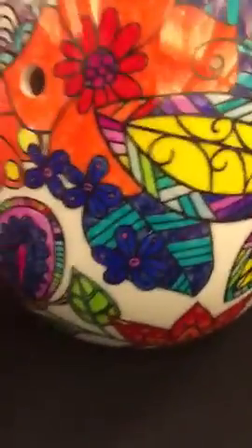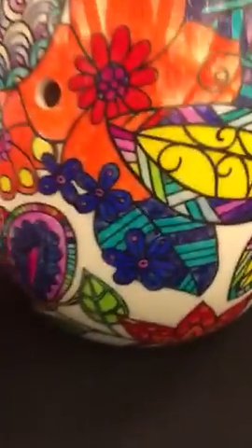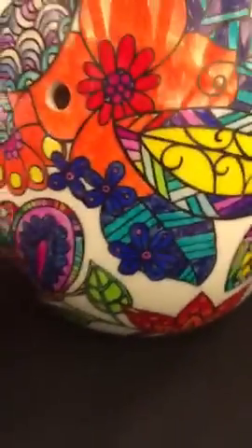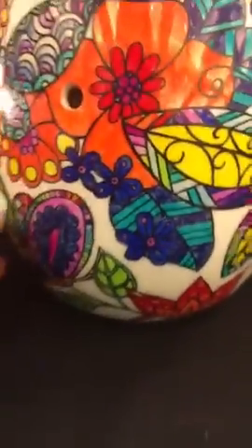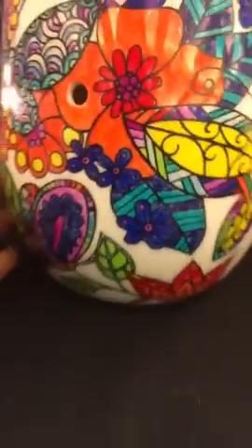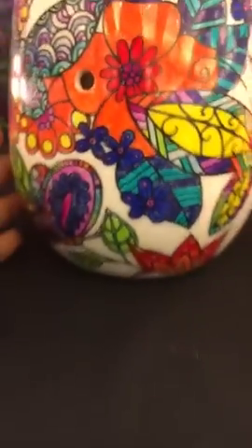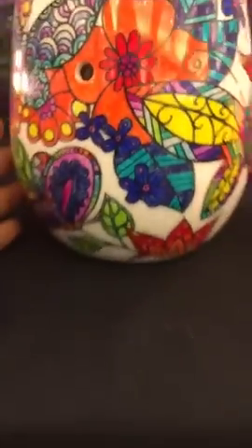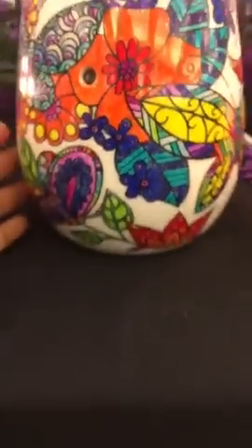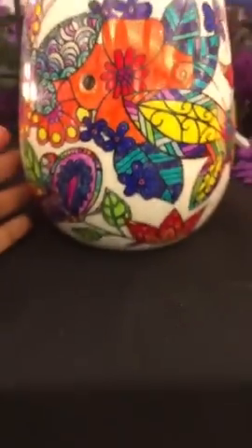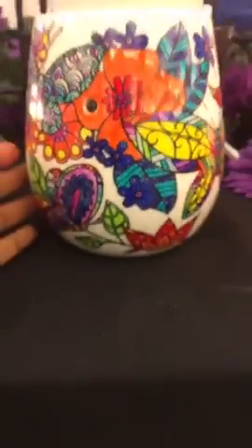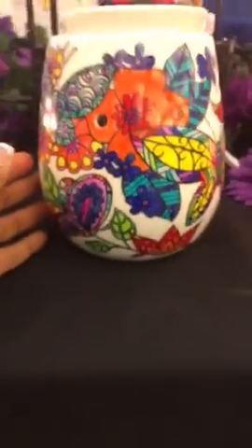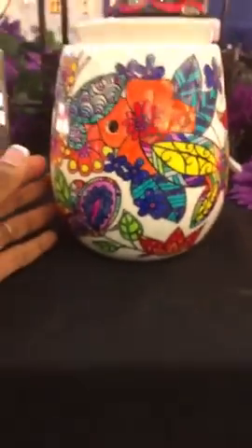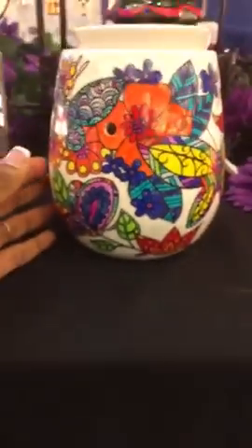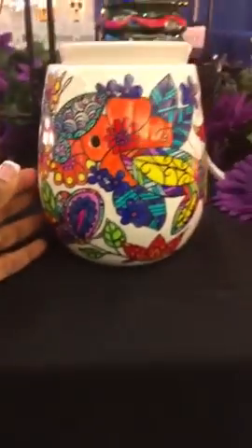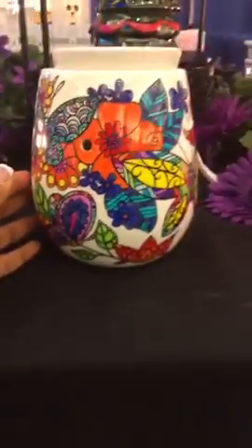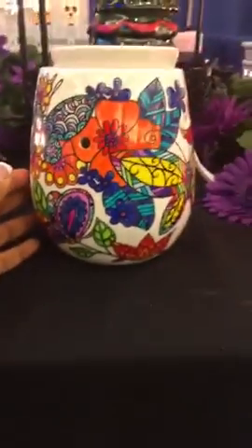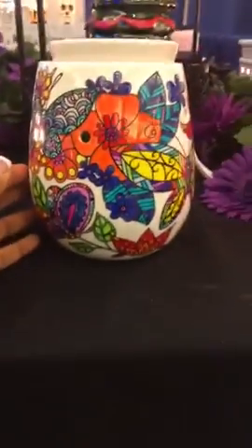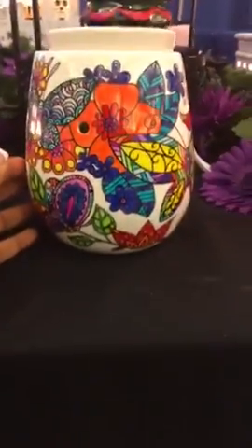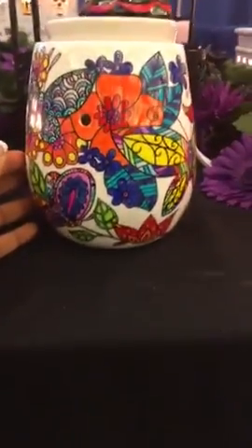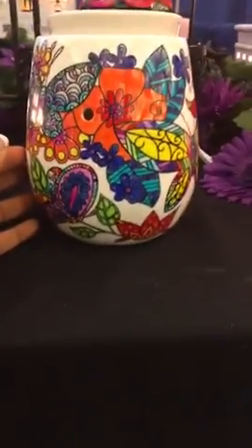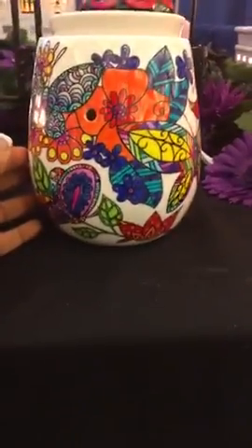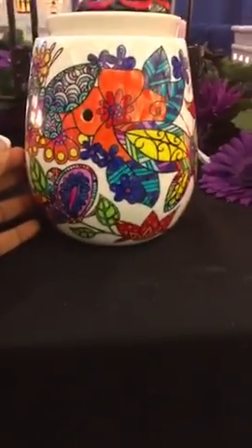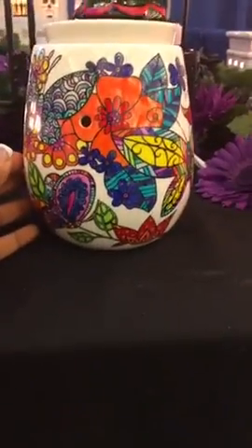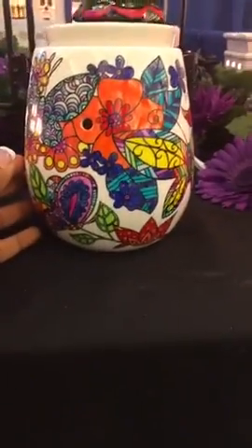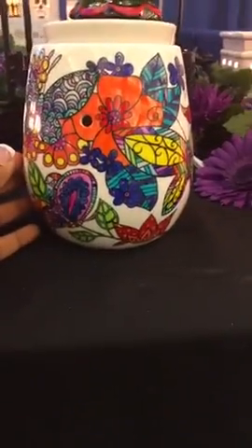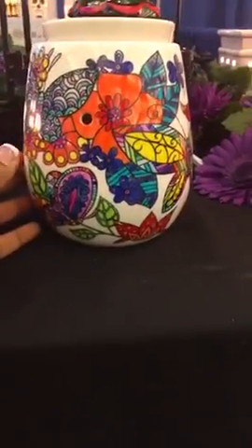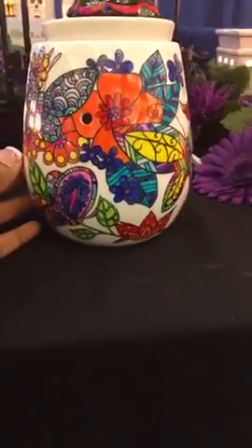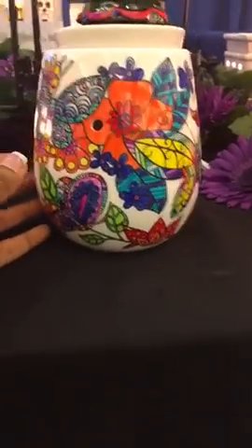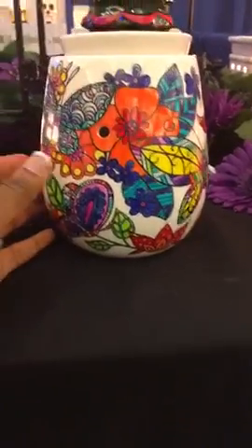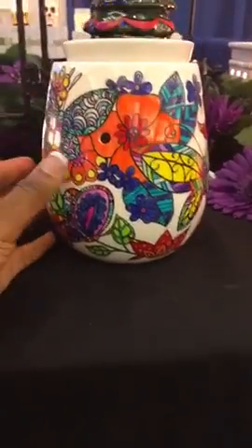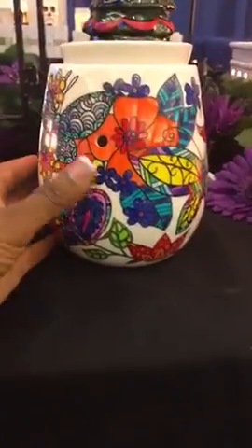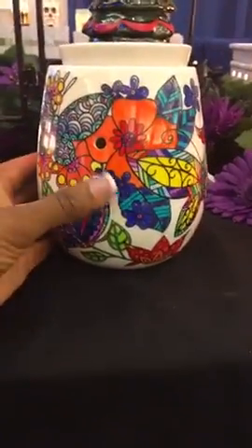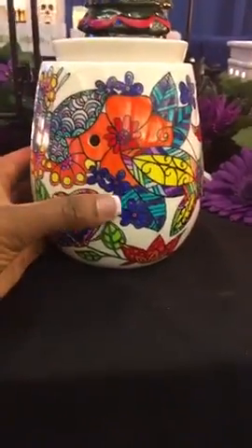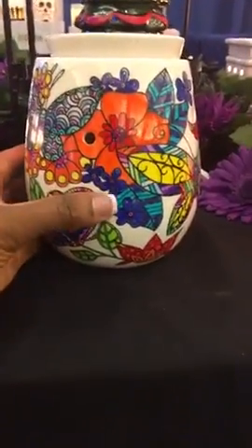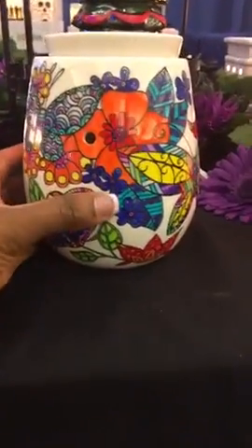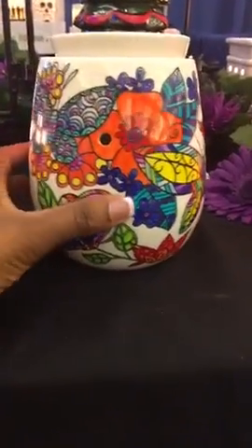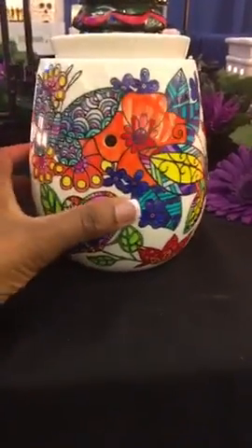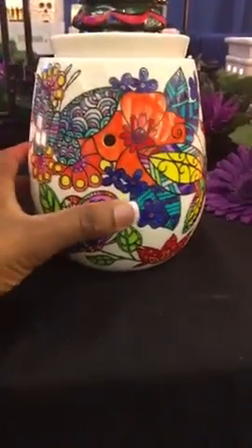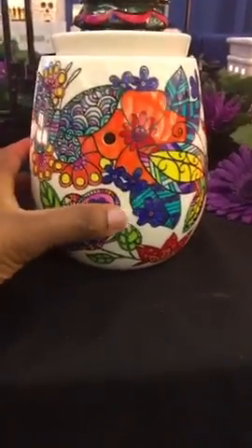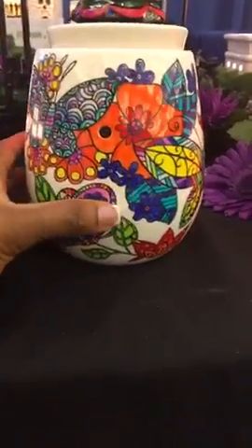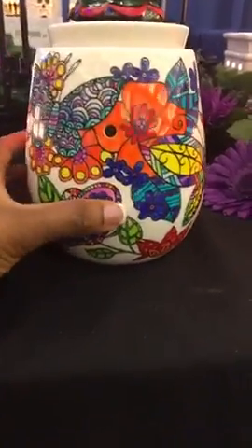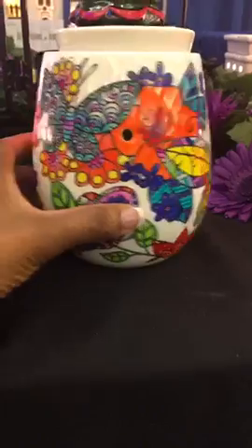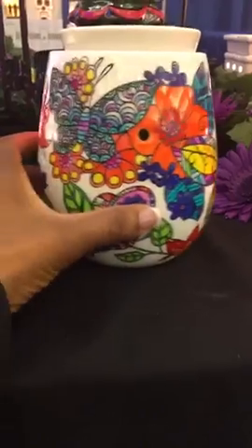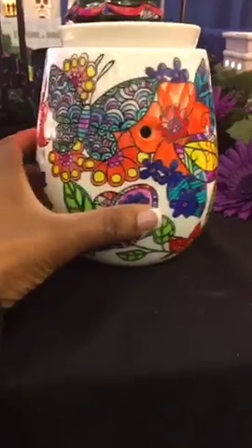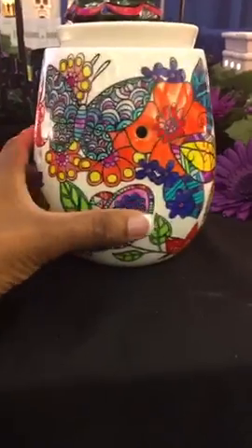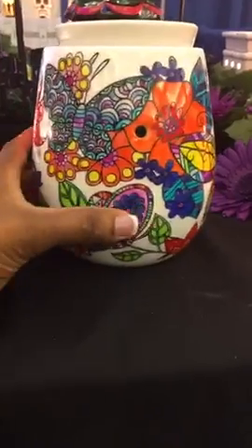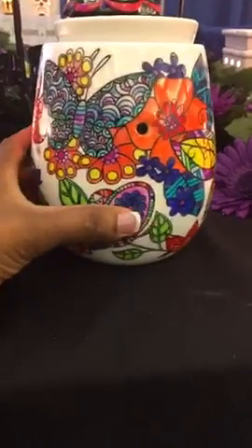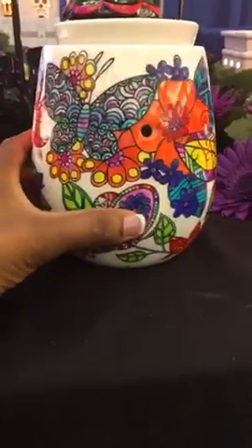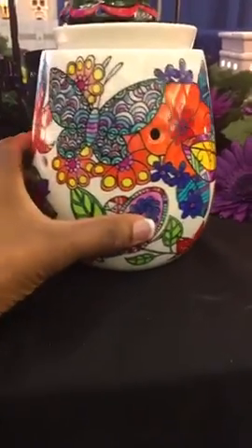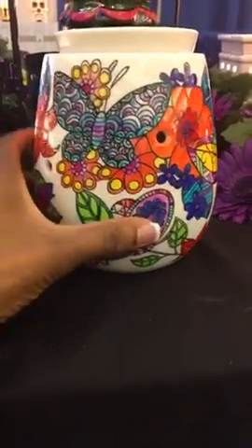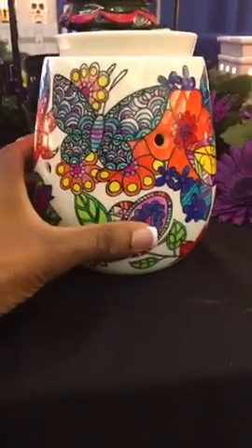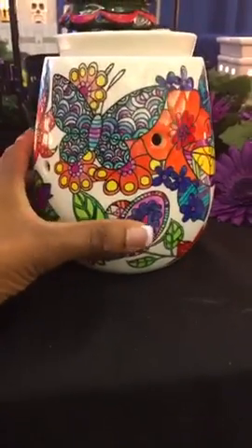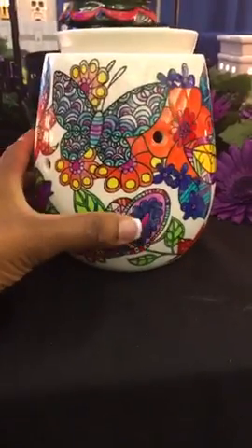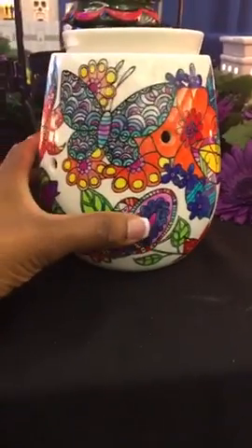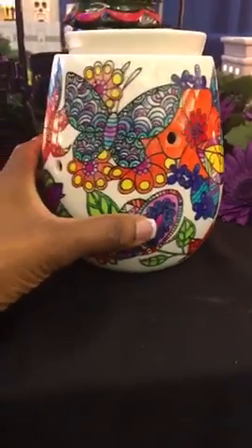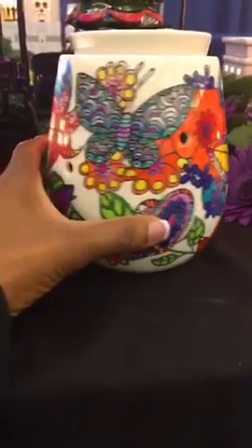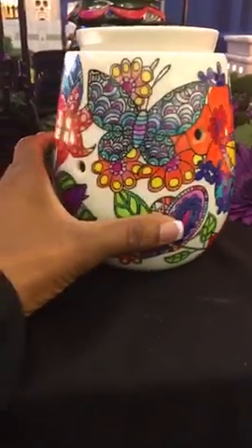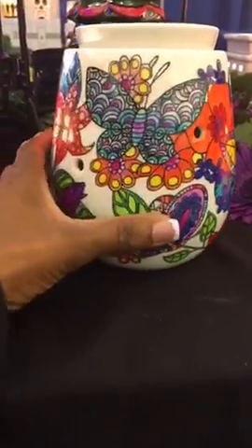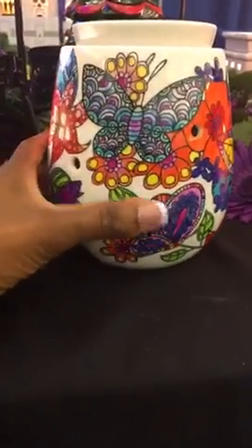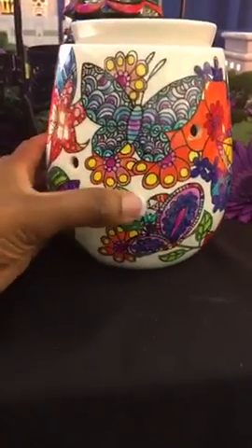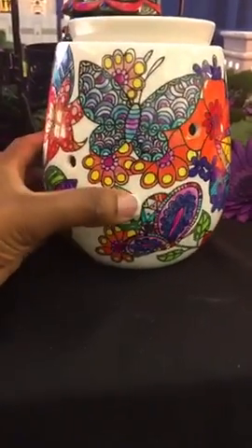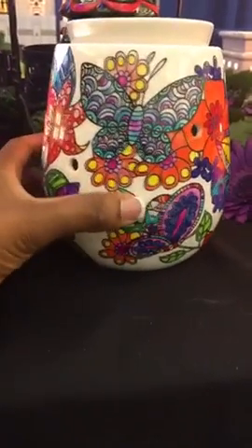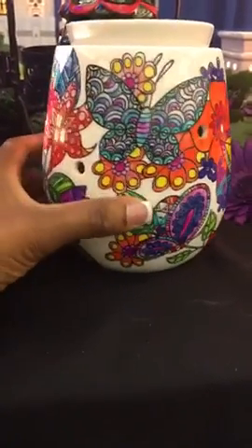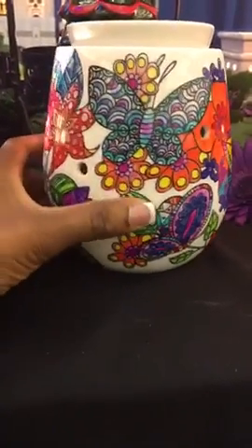This is what it looks like when it's turned off. Beautiful, isn't it?